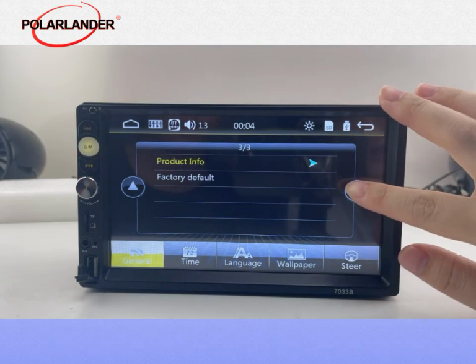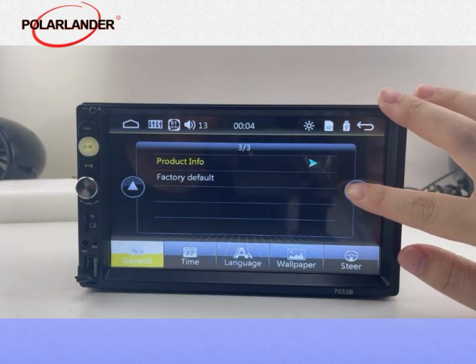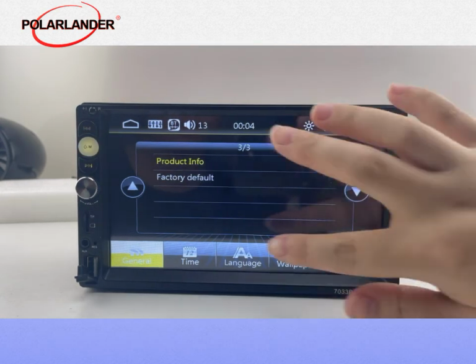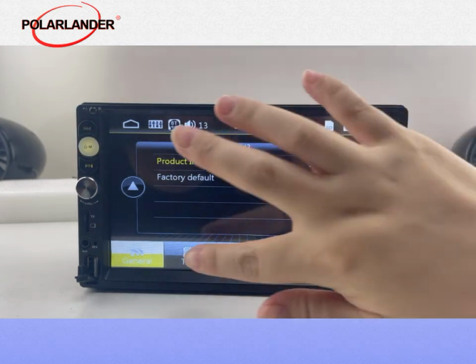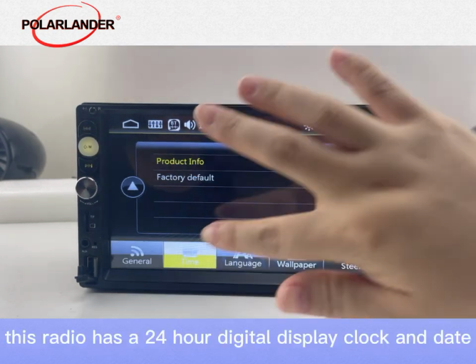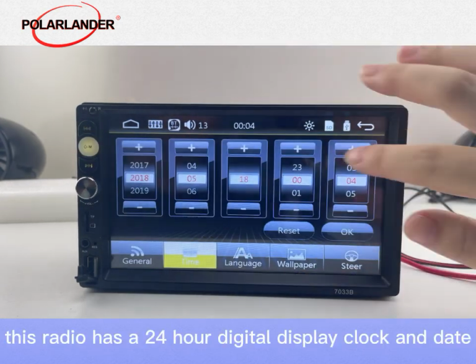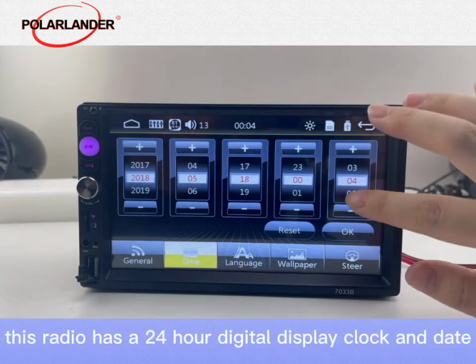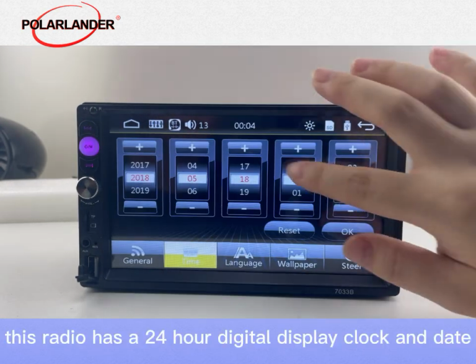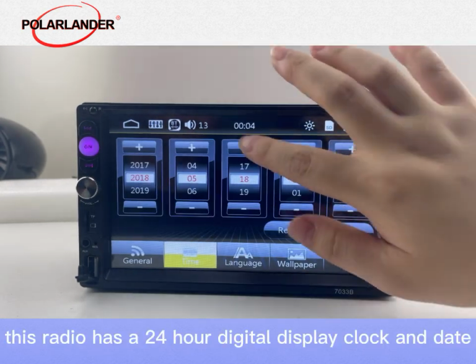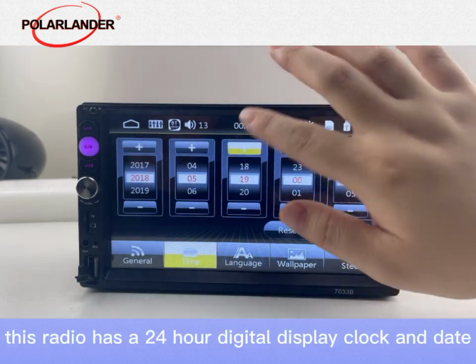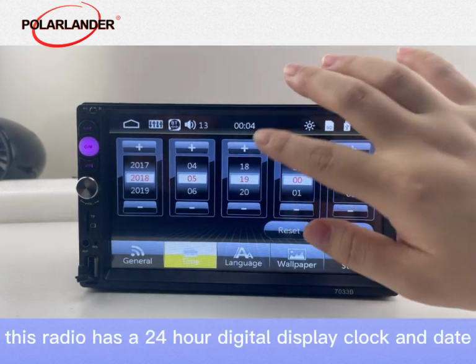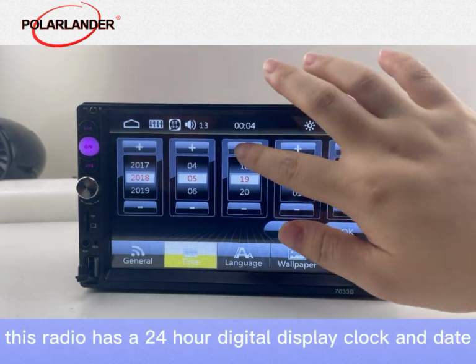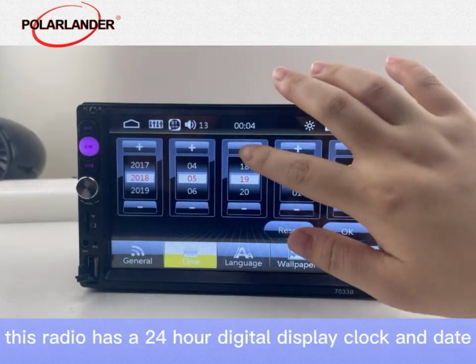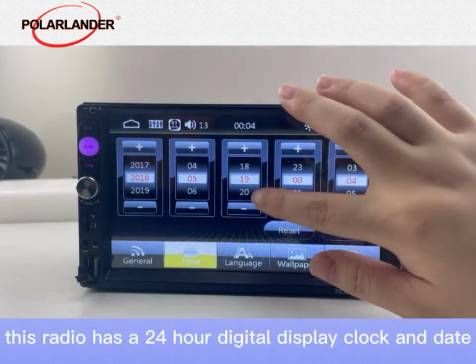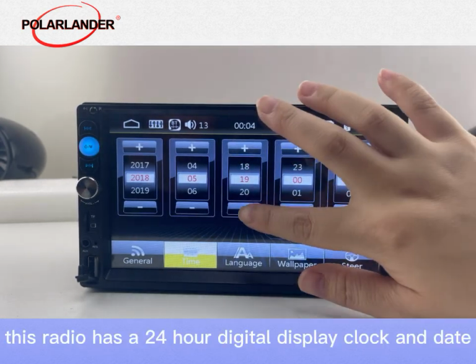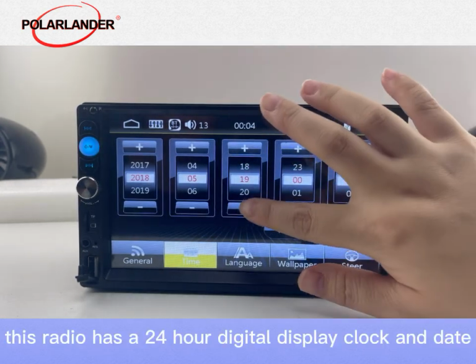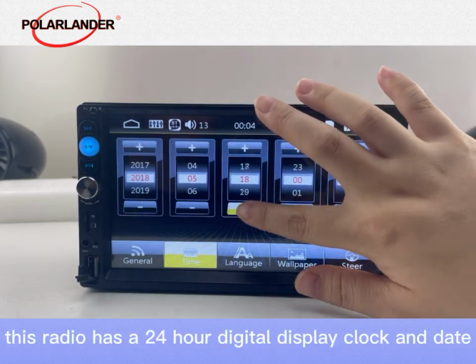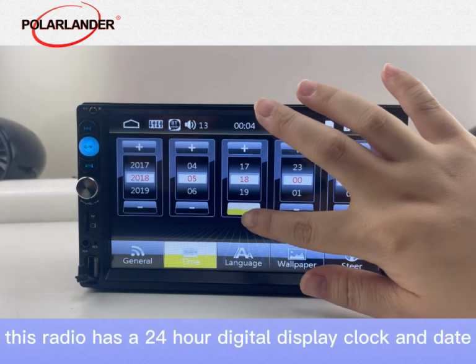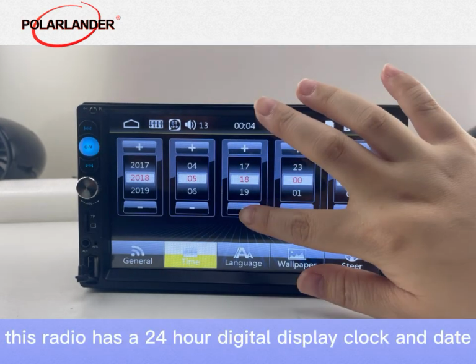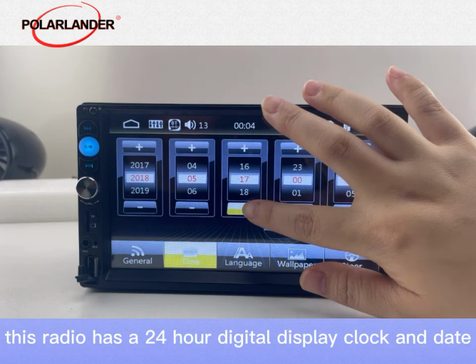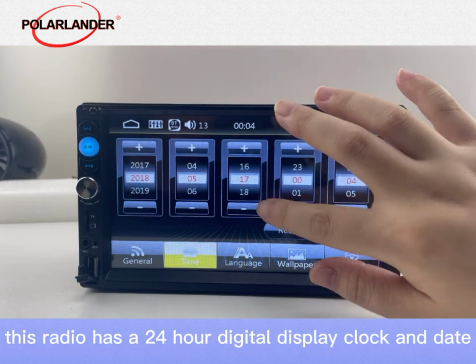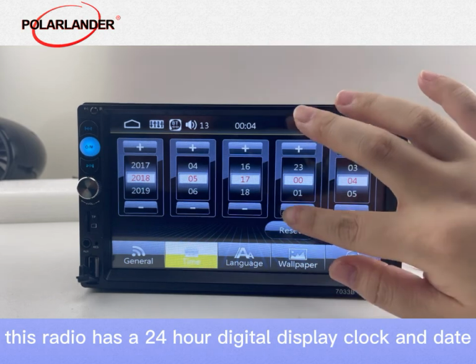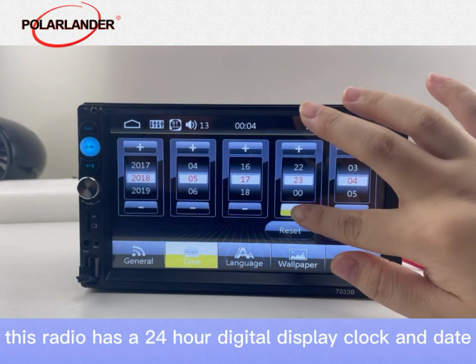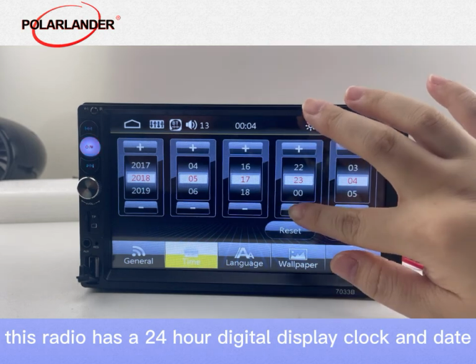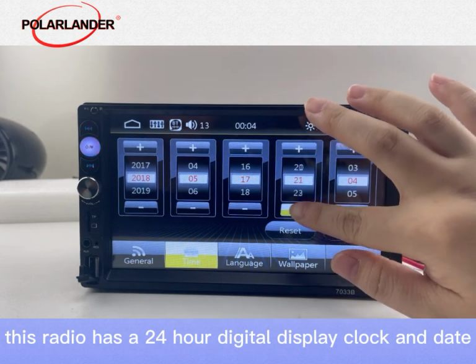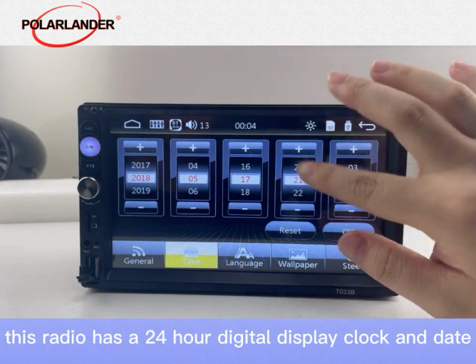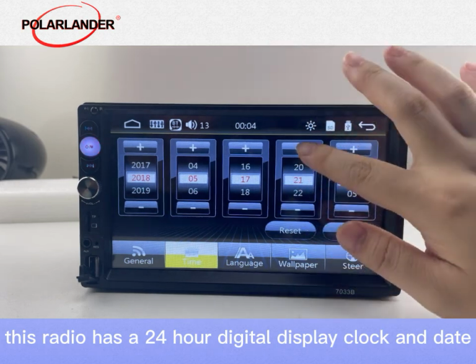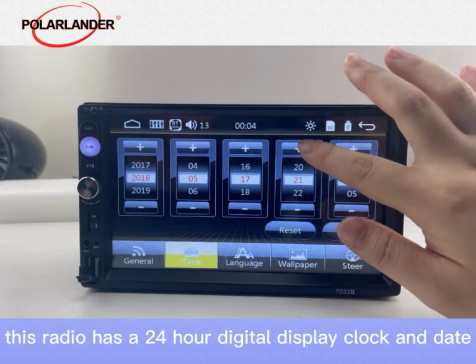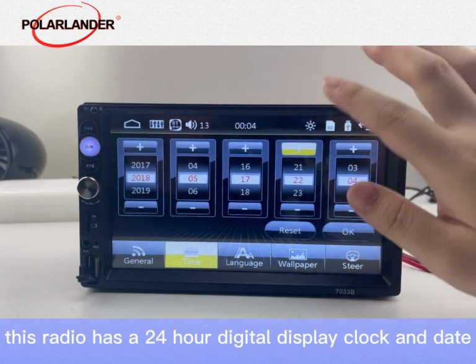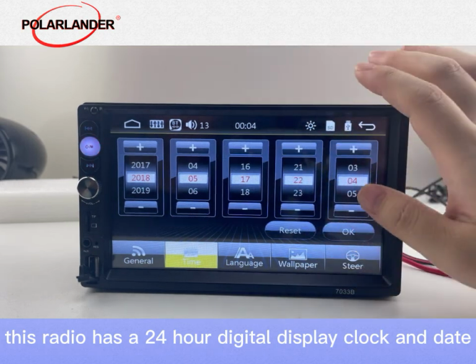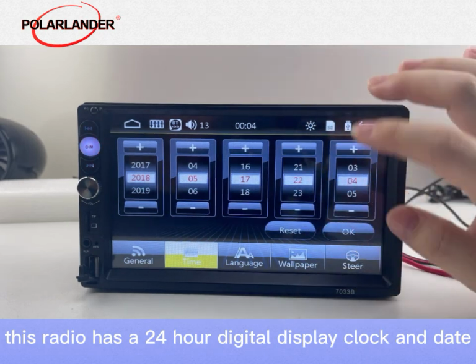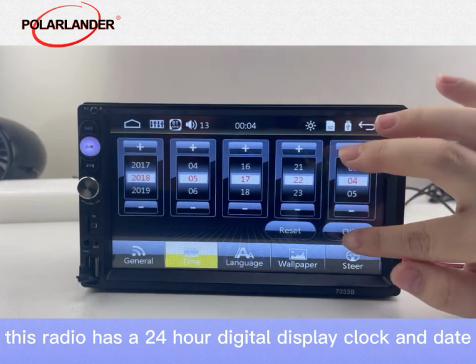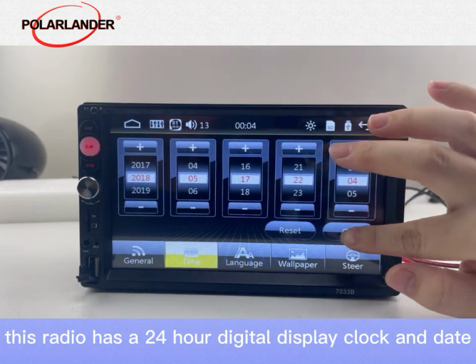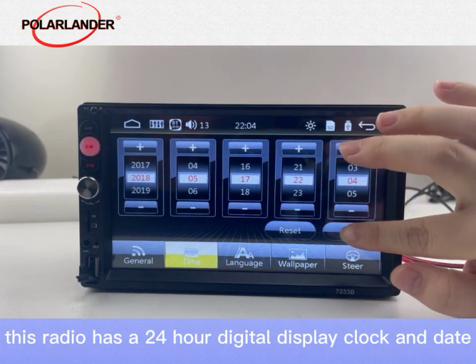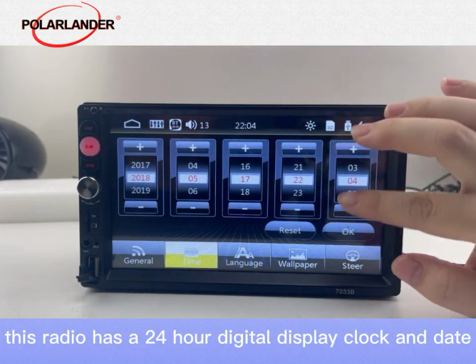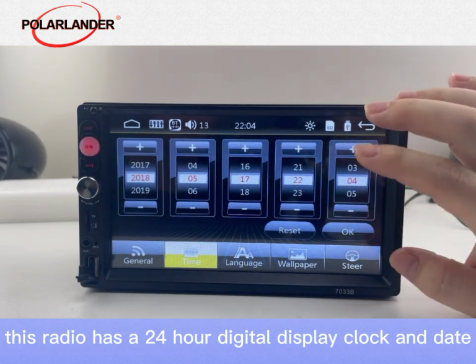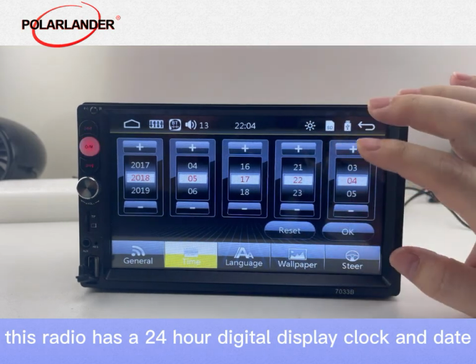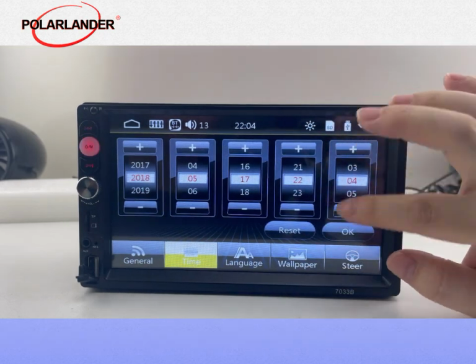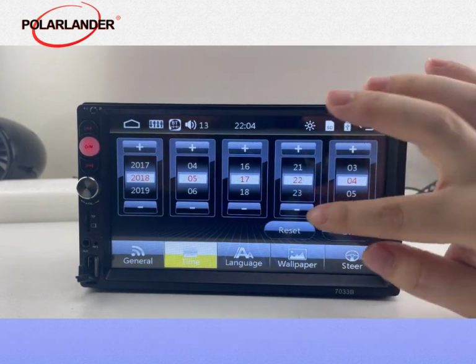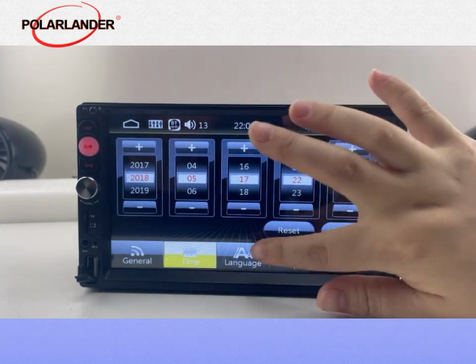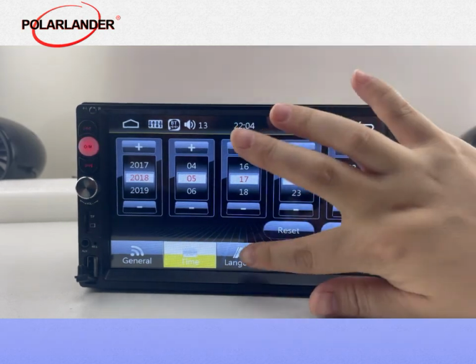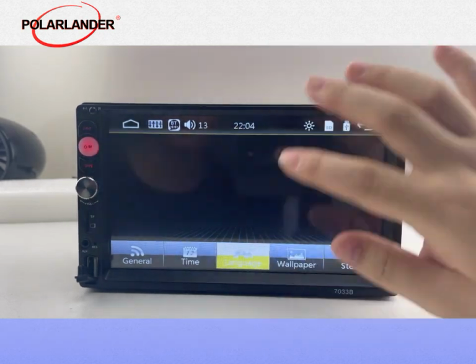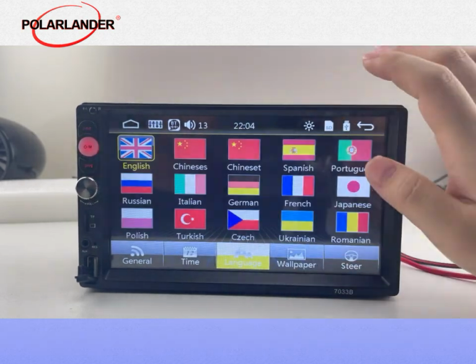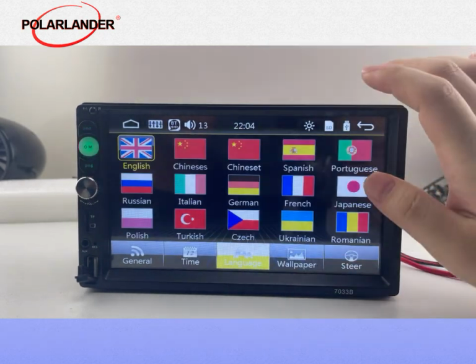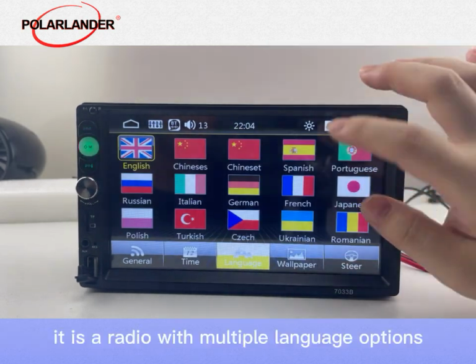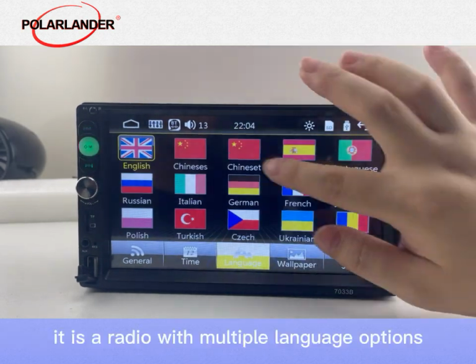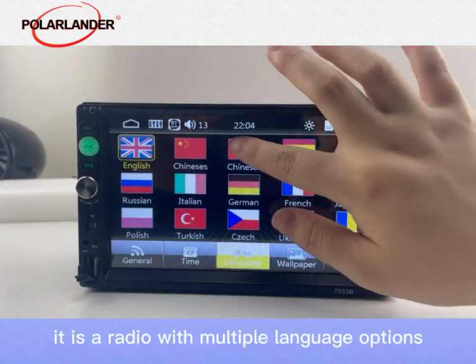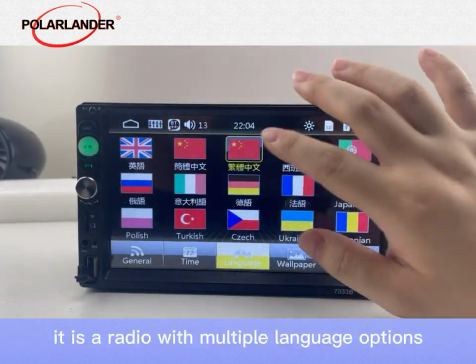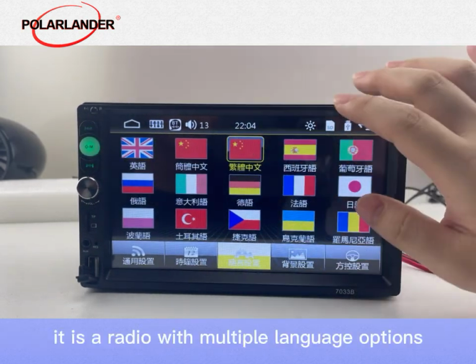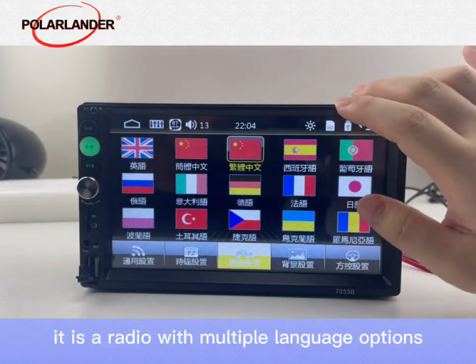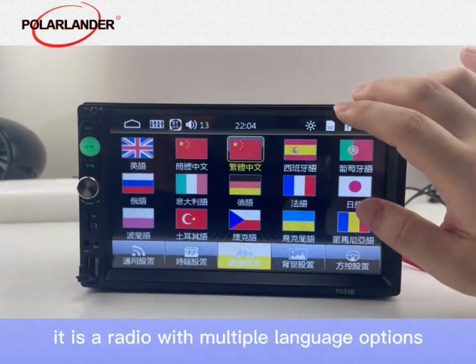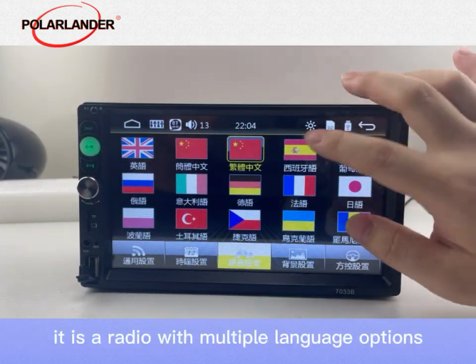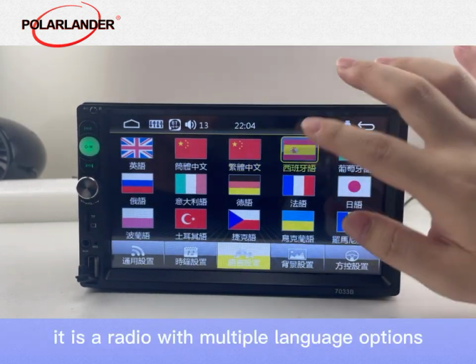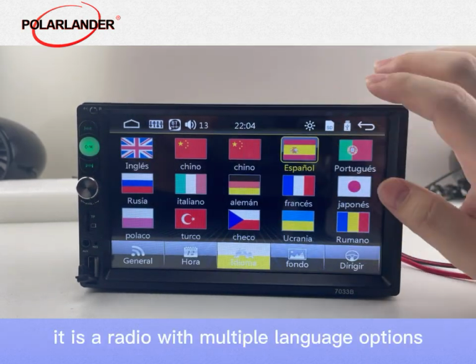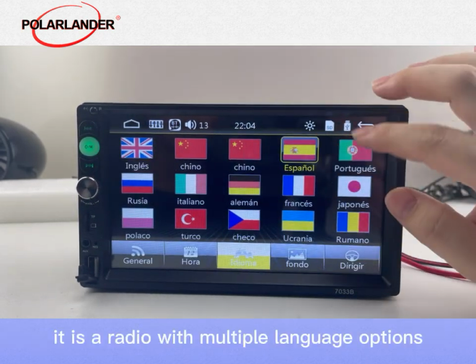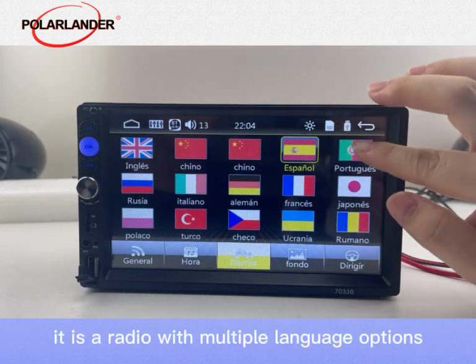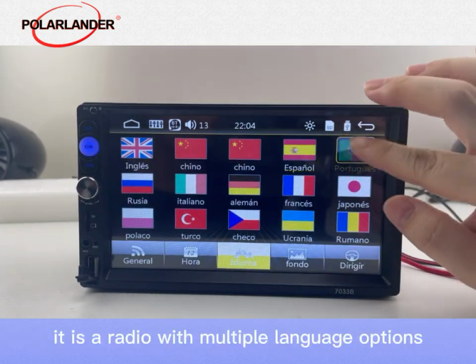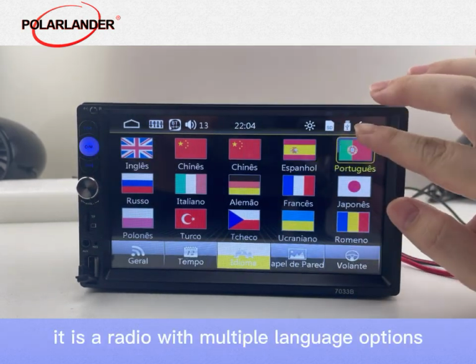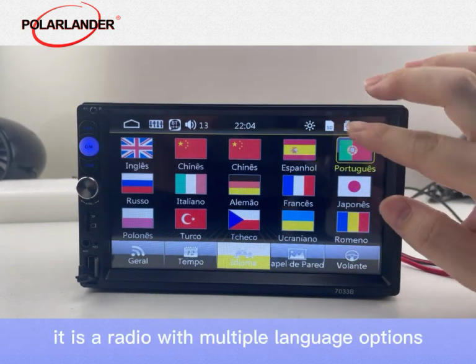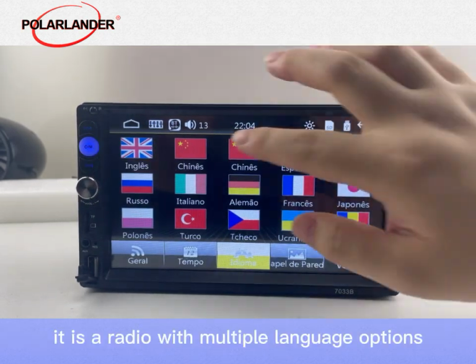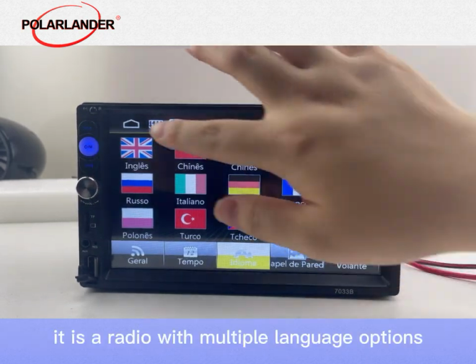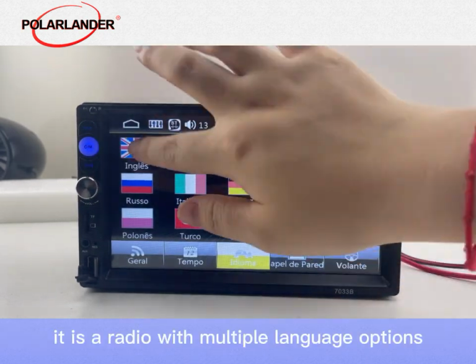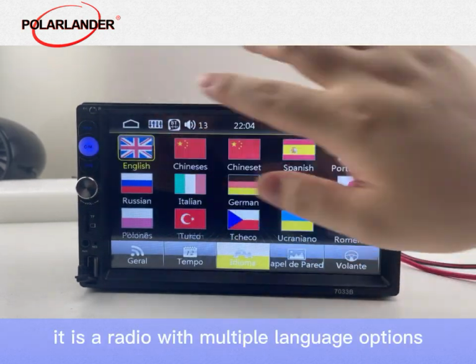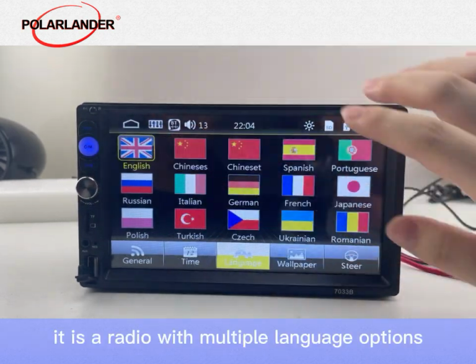This radio has a 24-hour digital display clock and date. It is a radio with multiple language options.